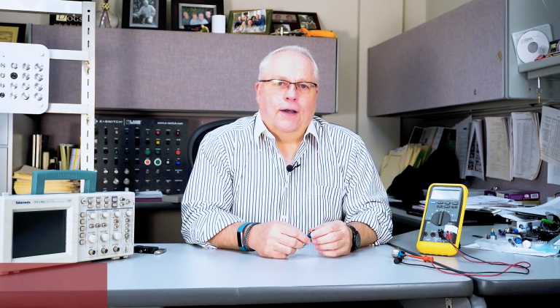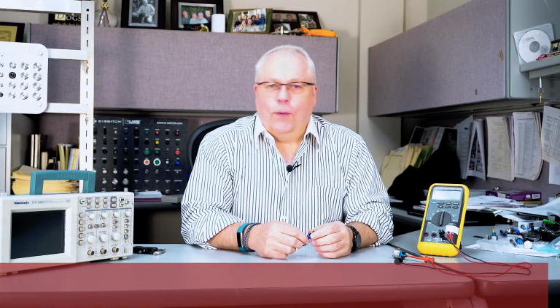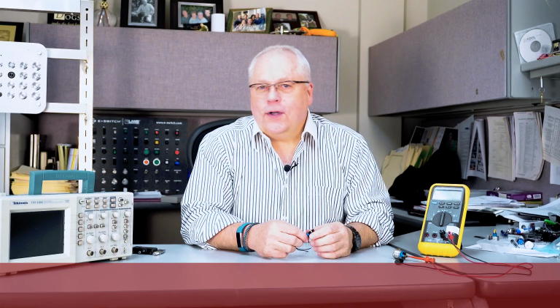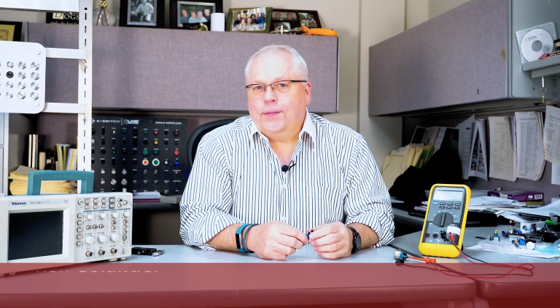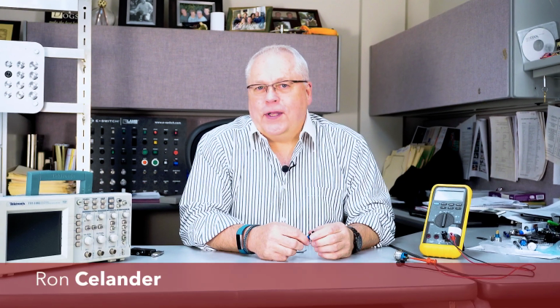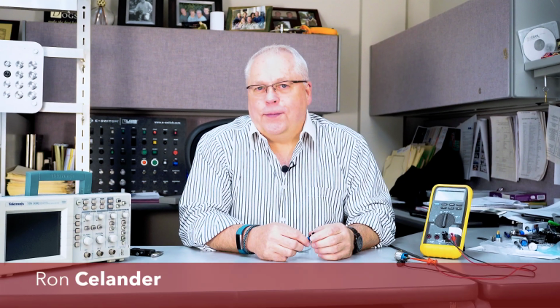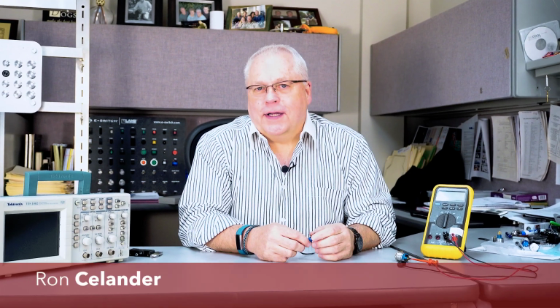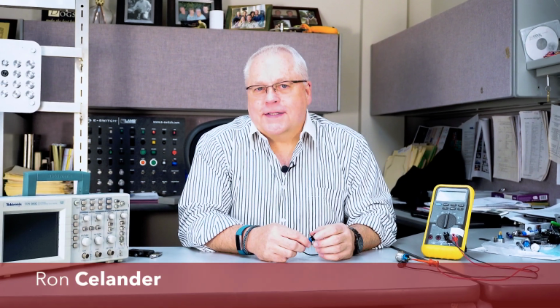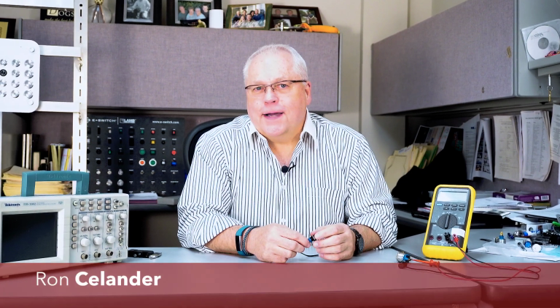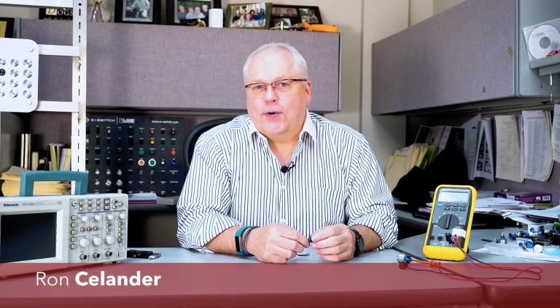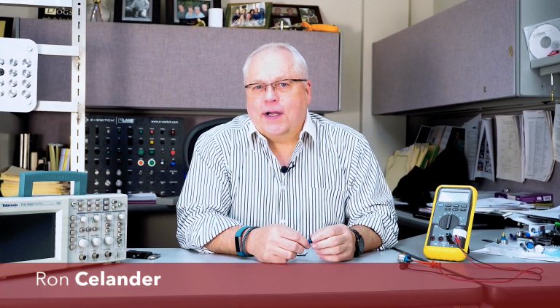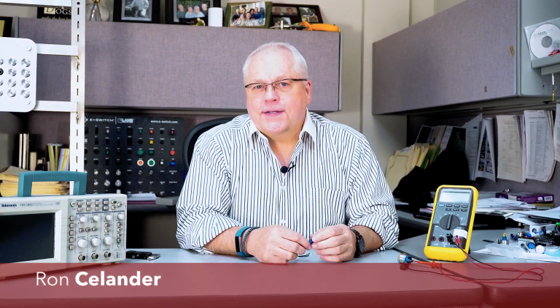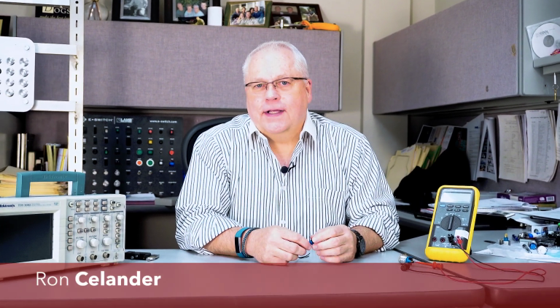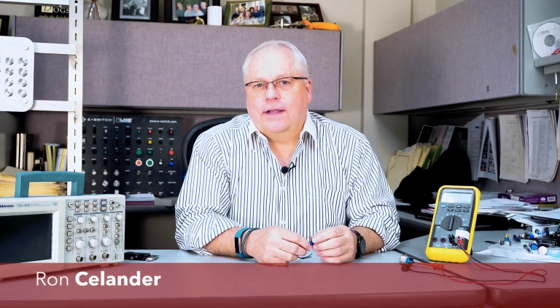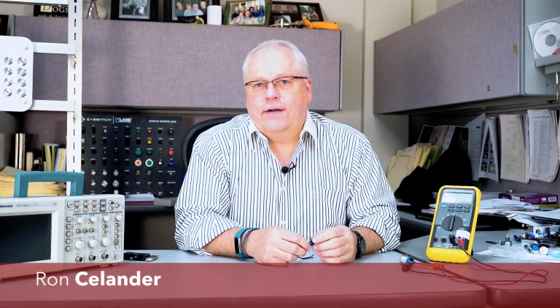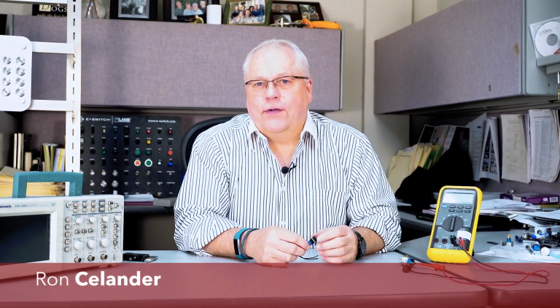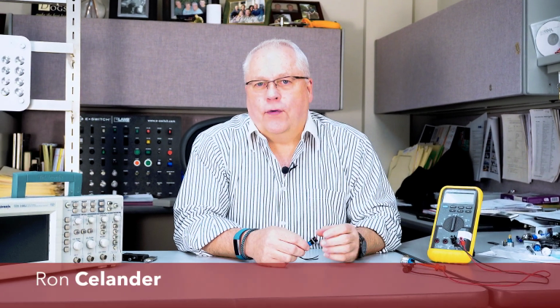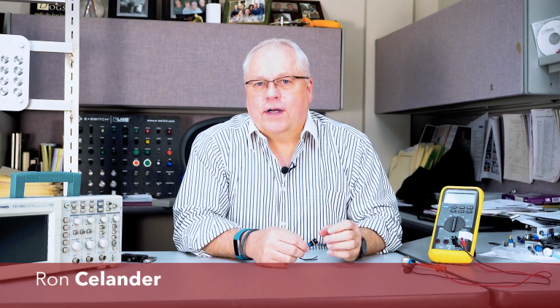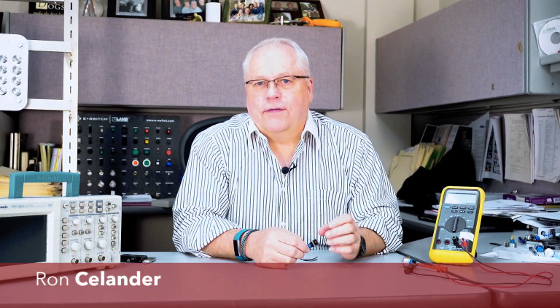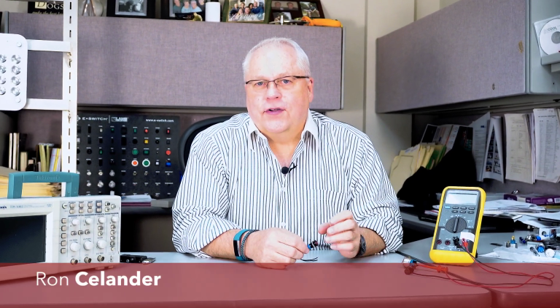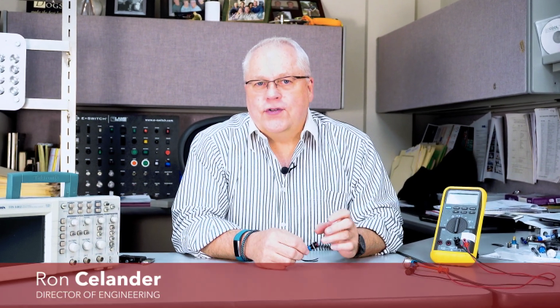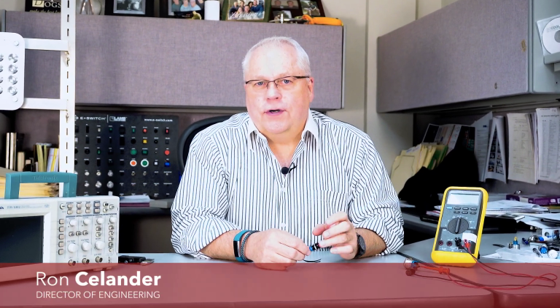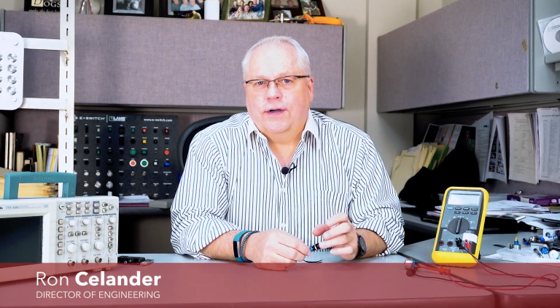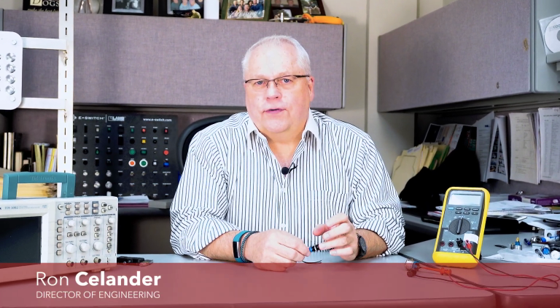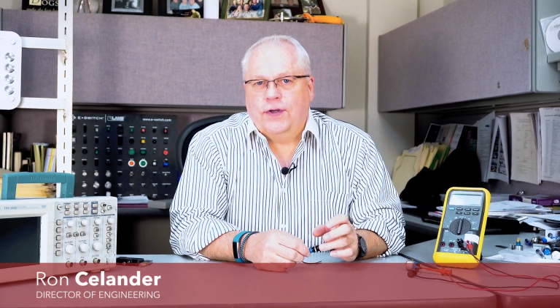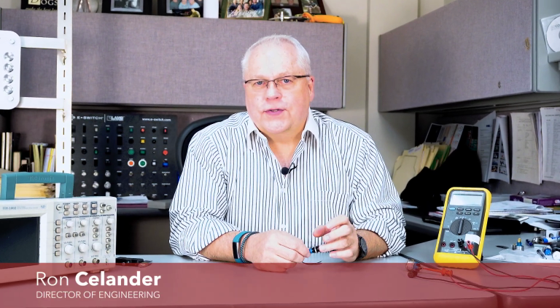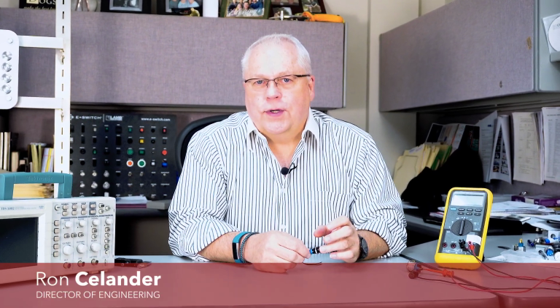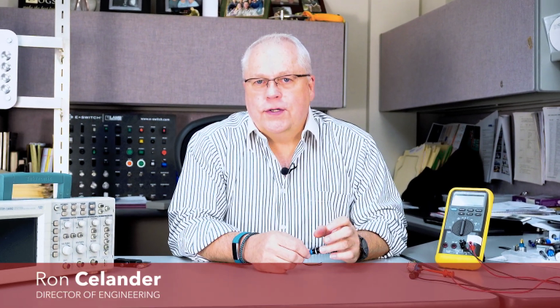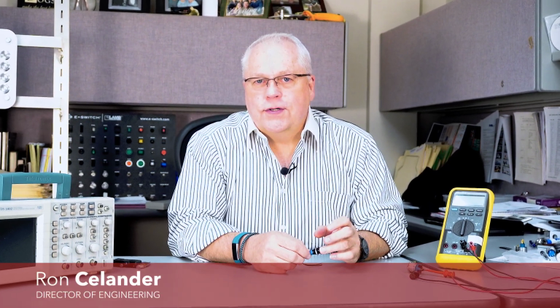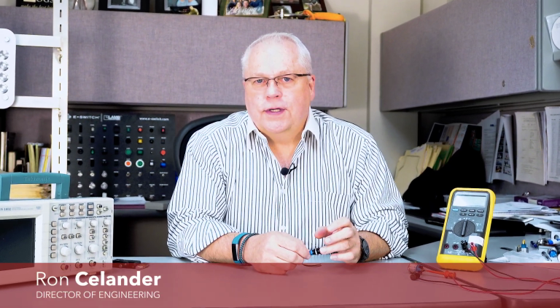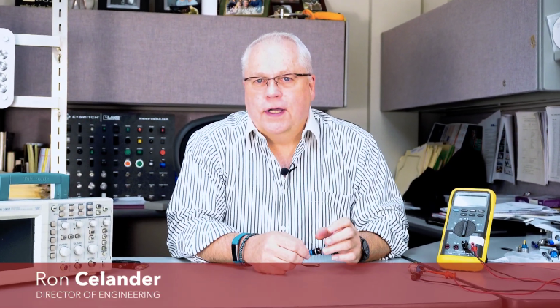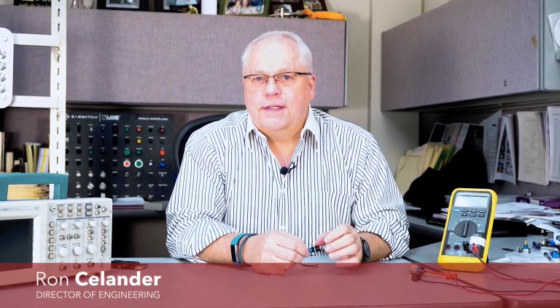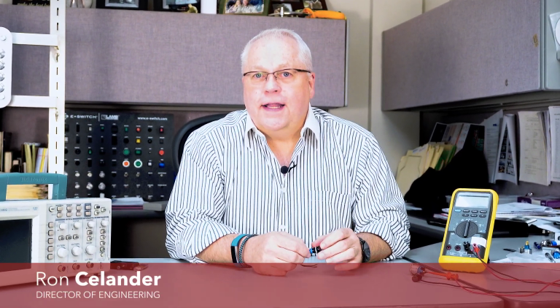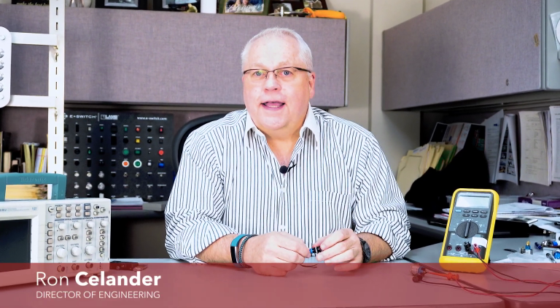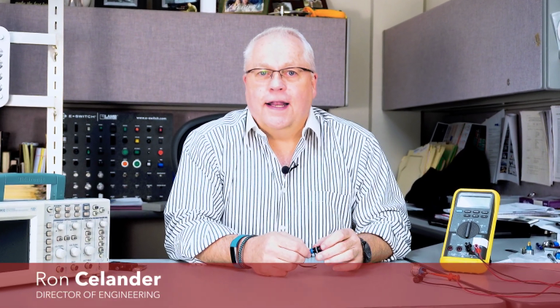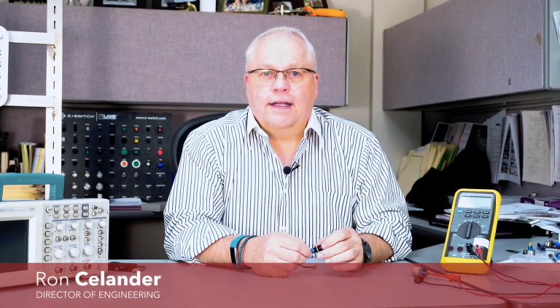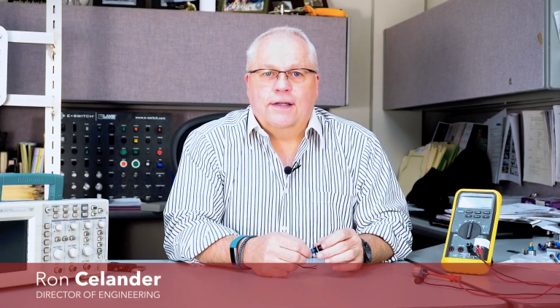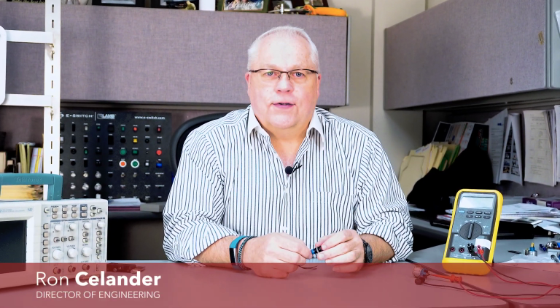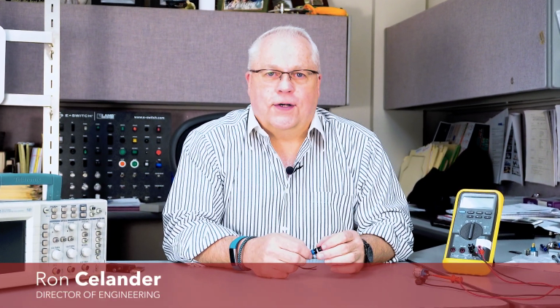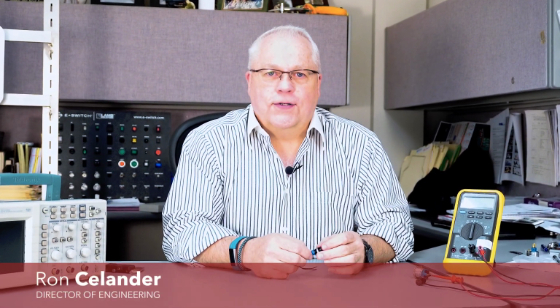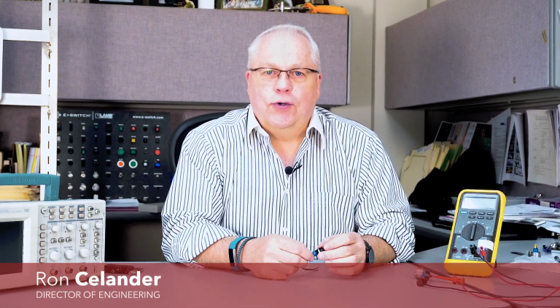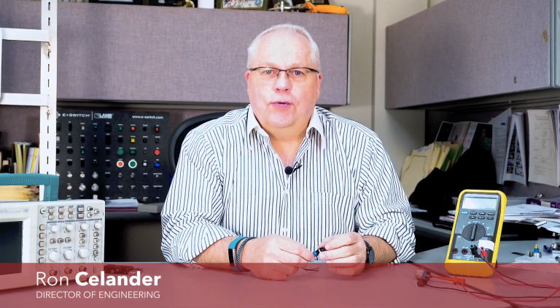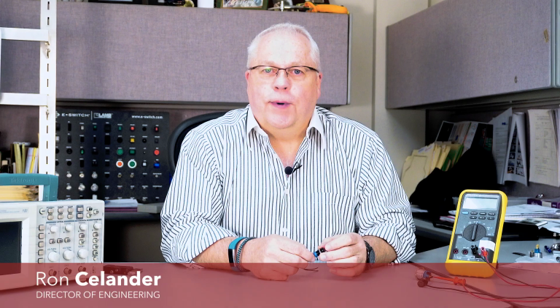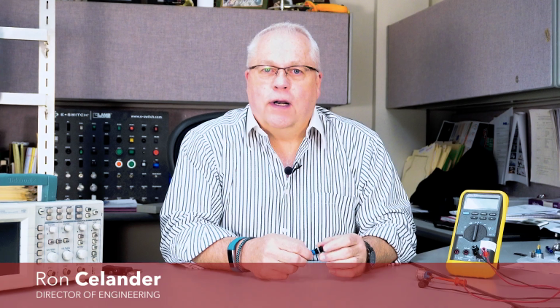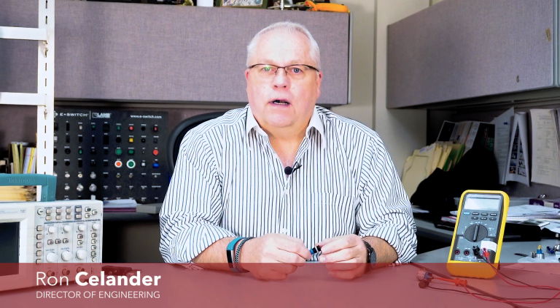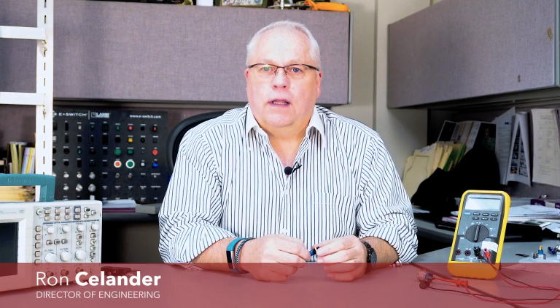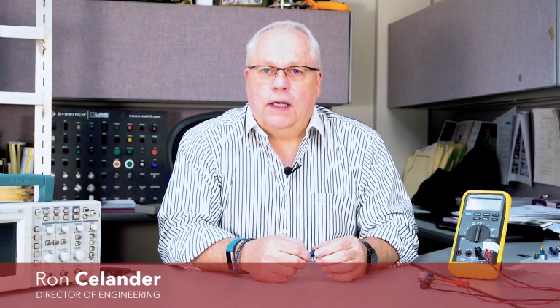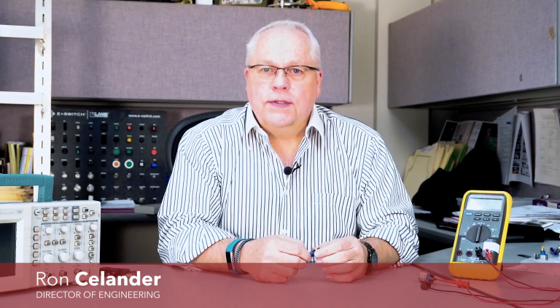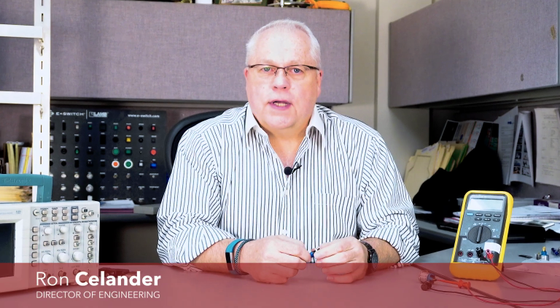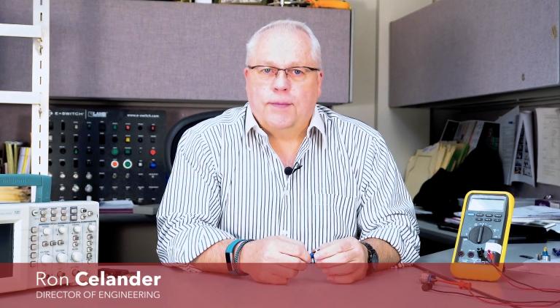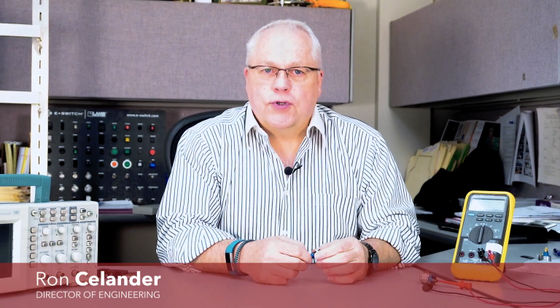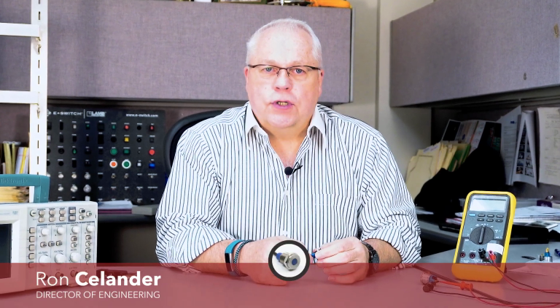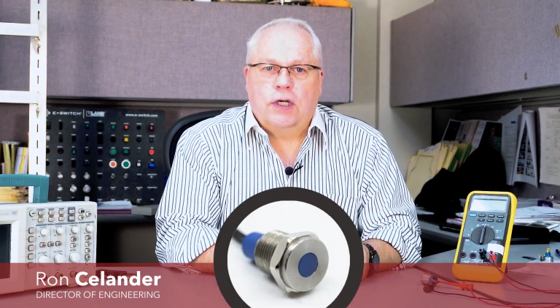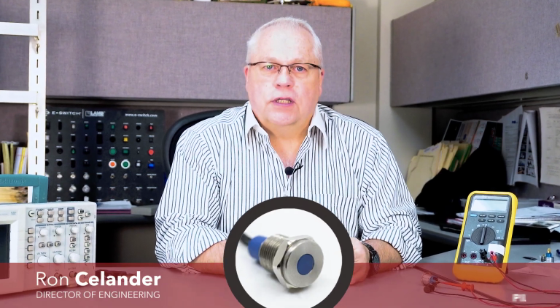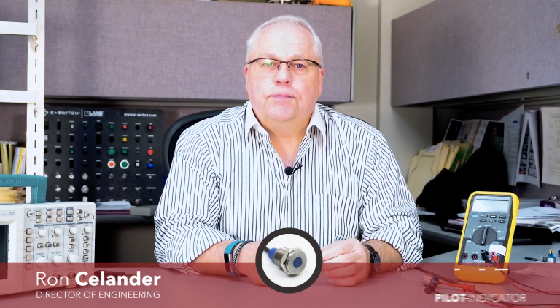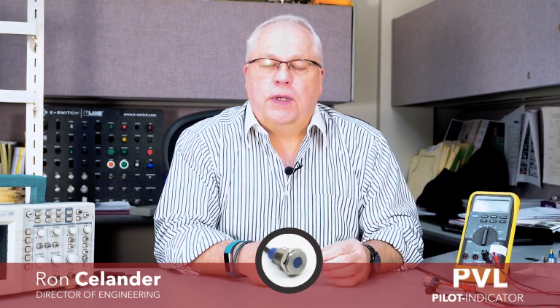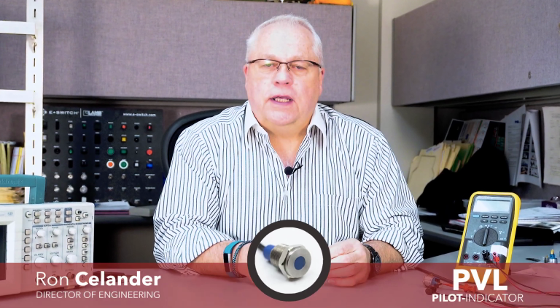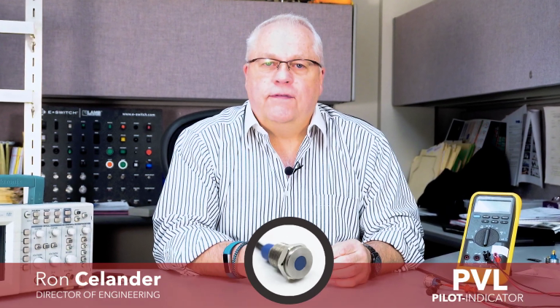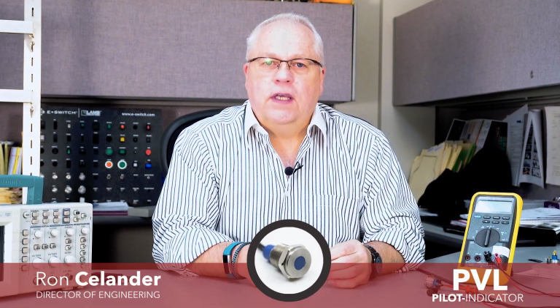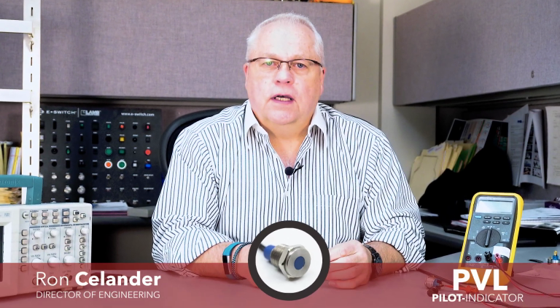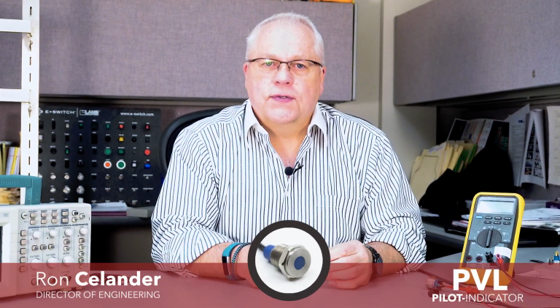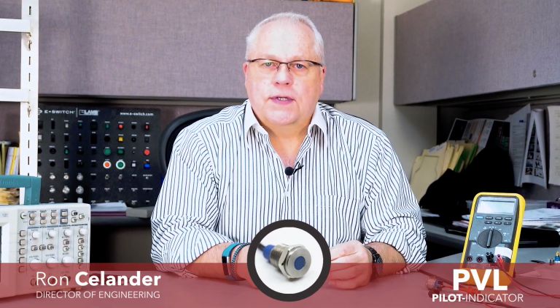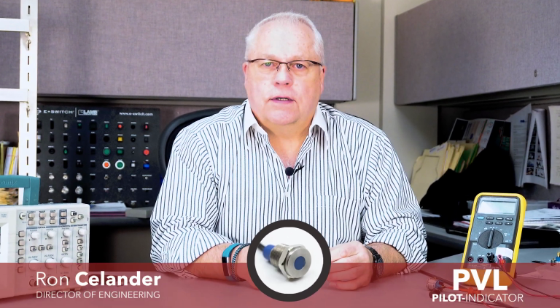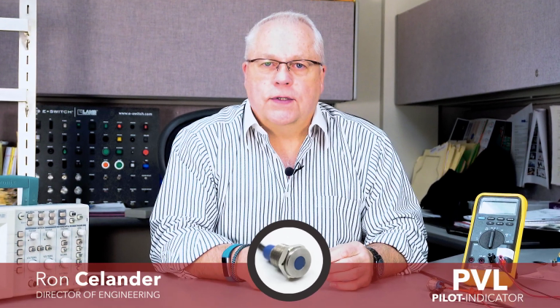Welcome to eBits. I'm Ron Steeler, the Director of Engineering for eSwitch, and today I'd like to talk to you about our latest option on the PVL series.